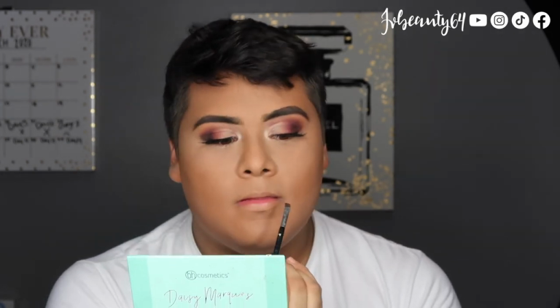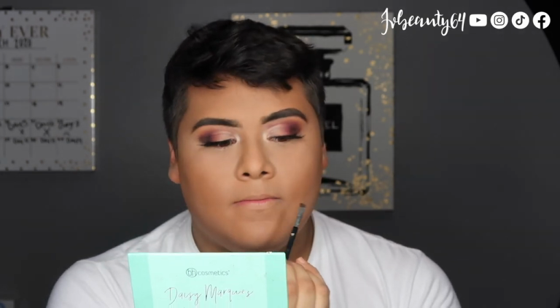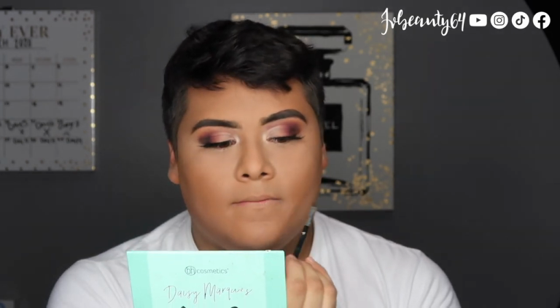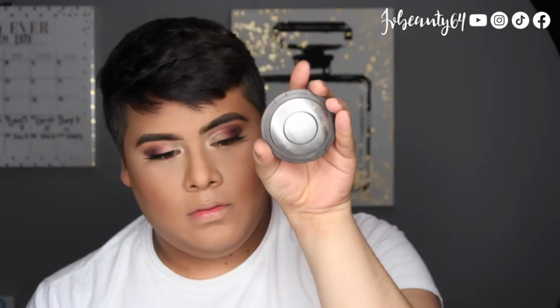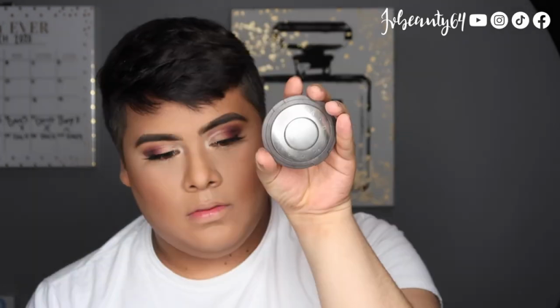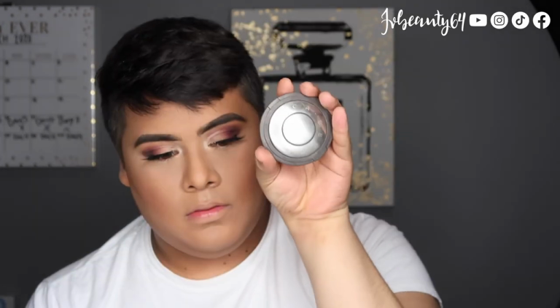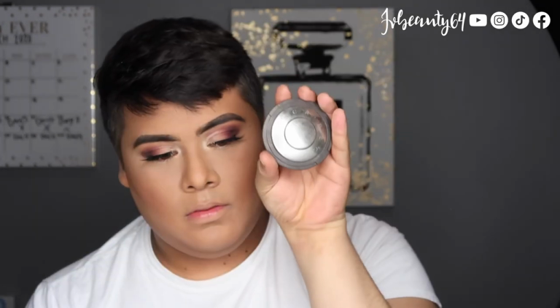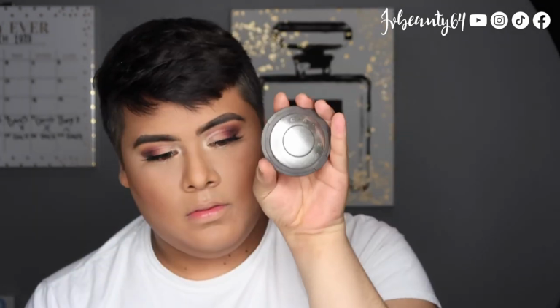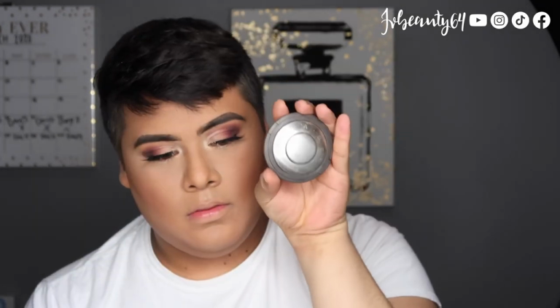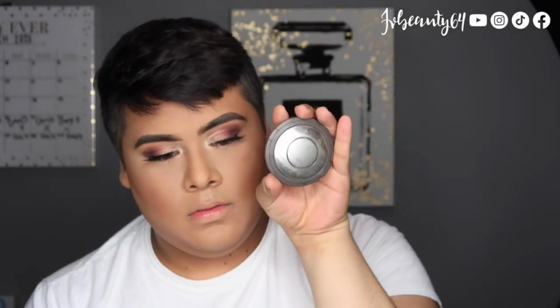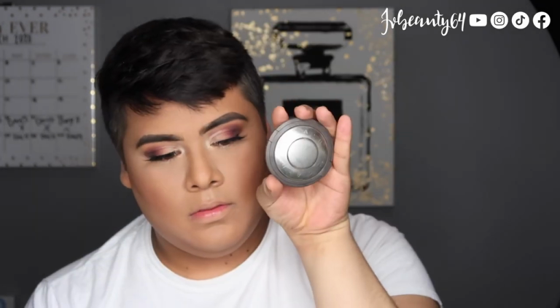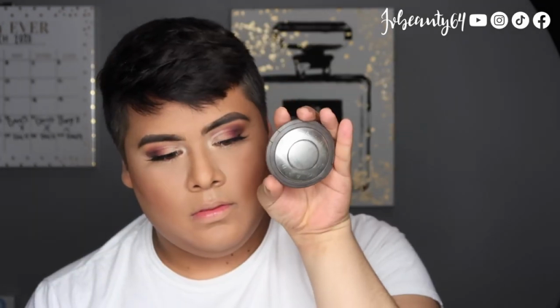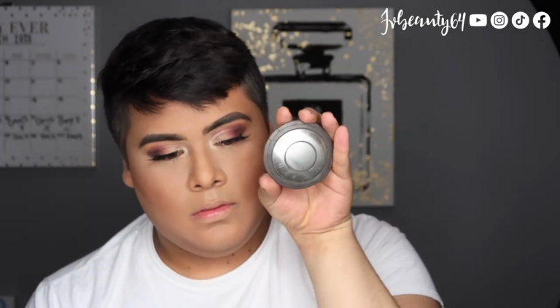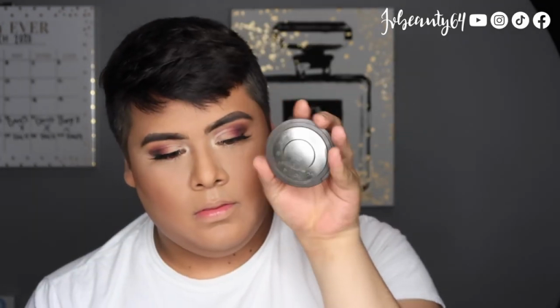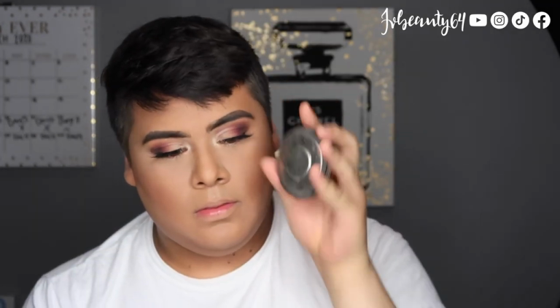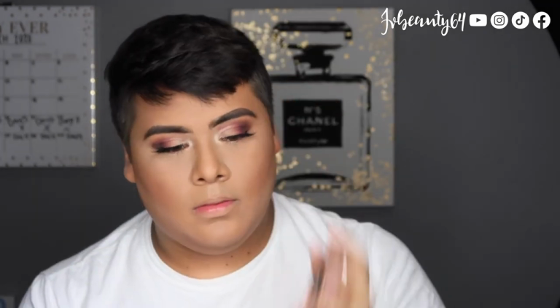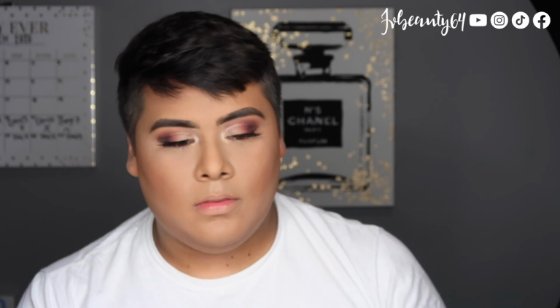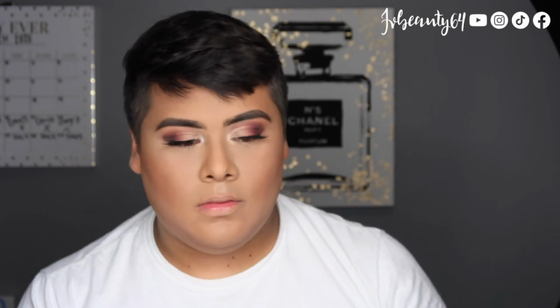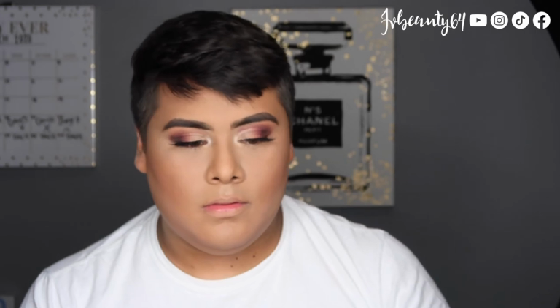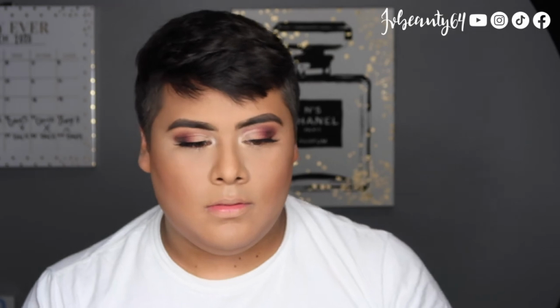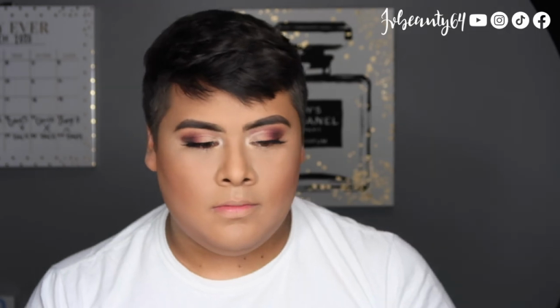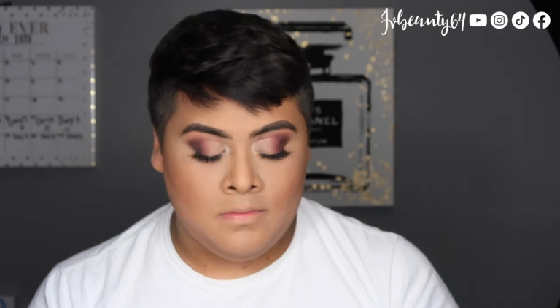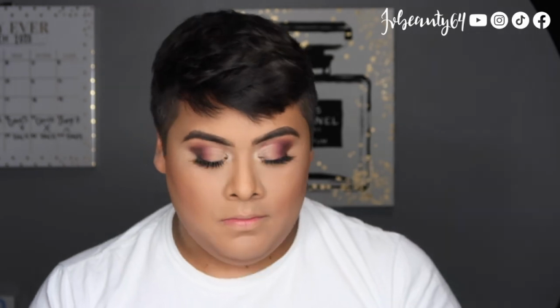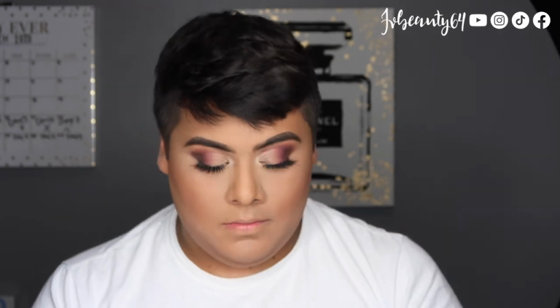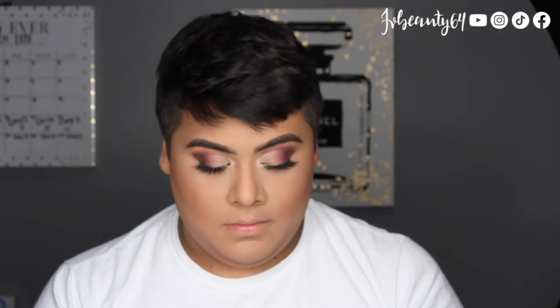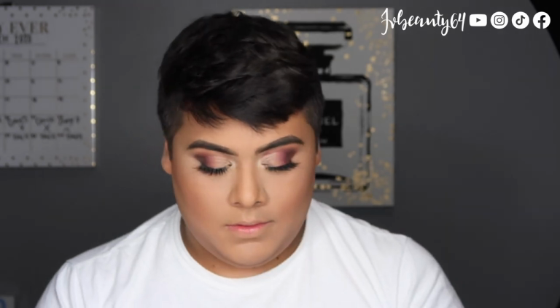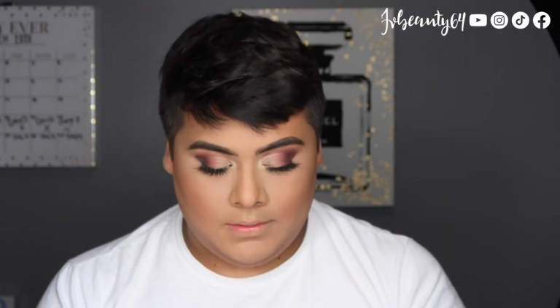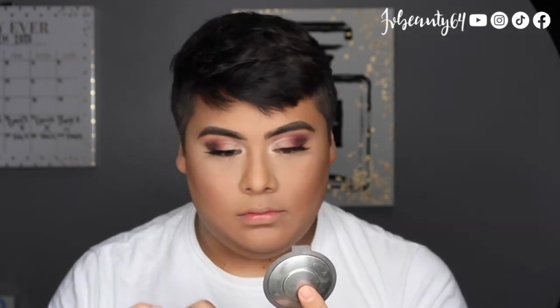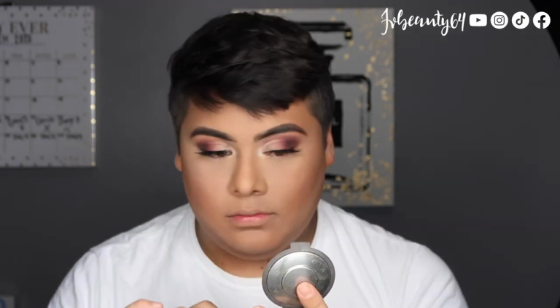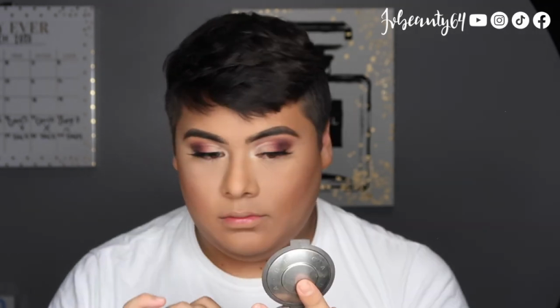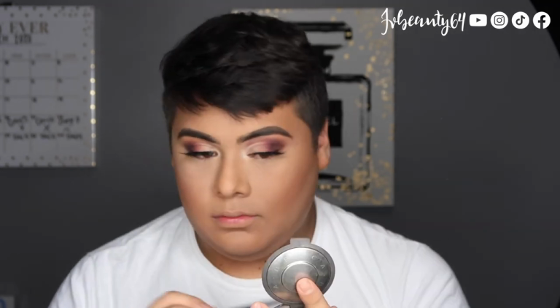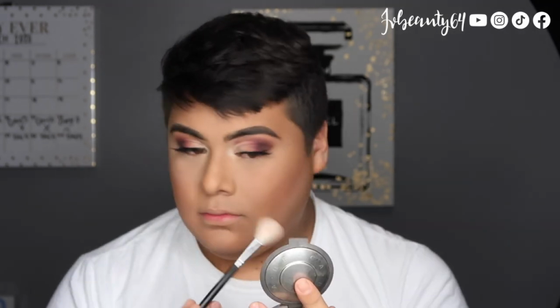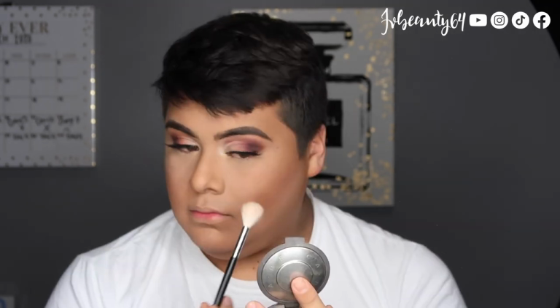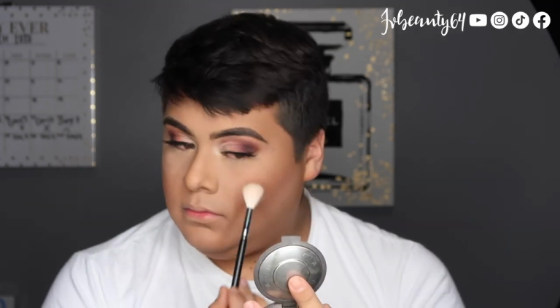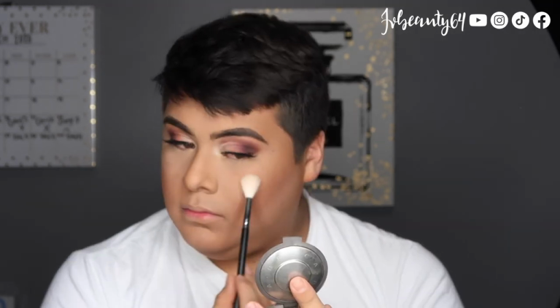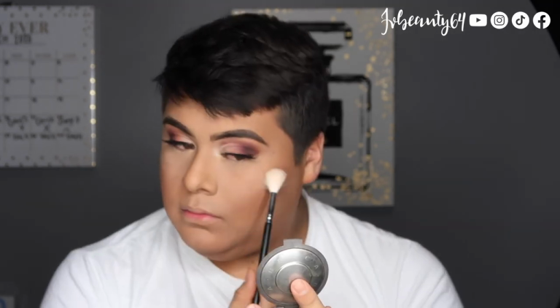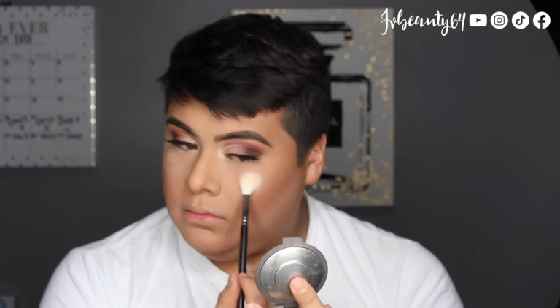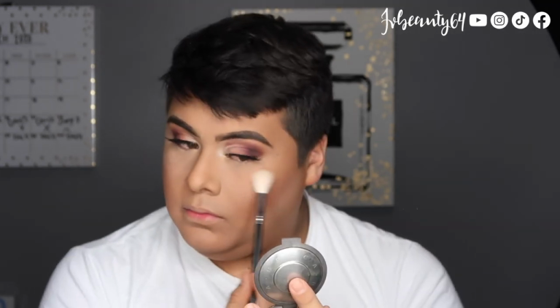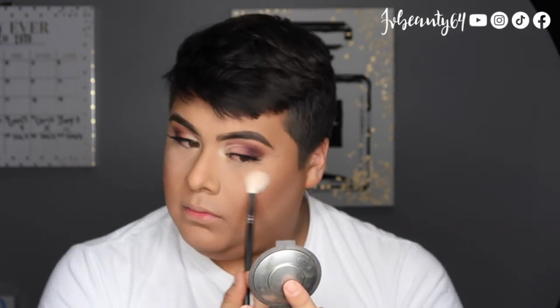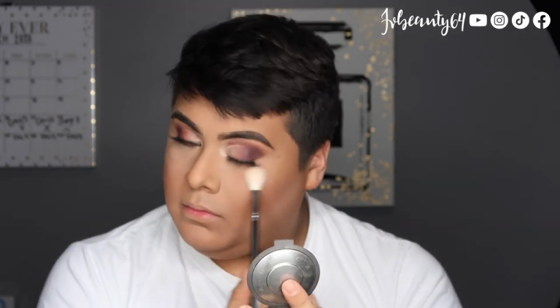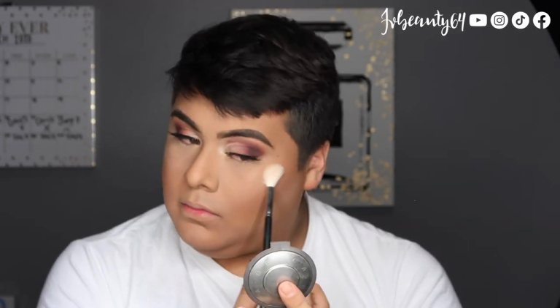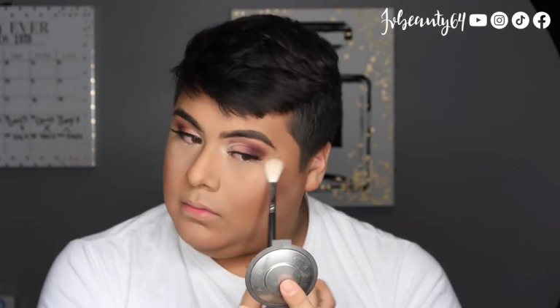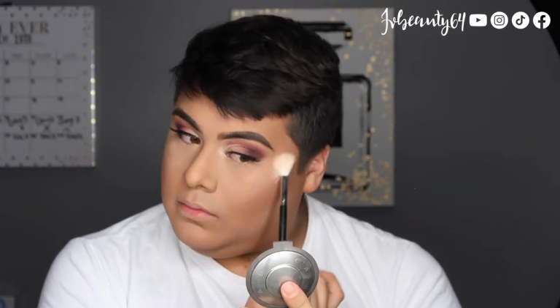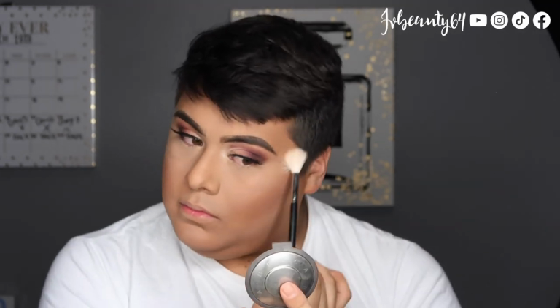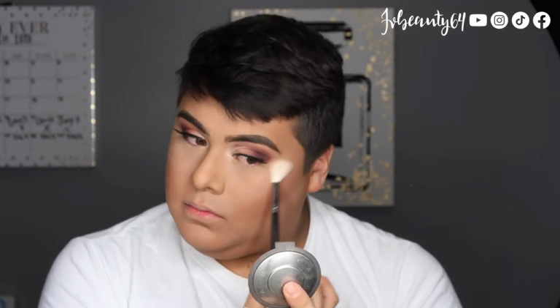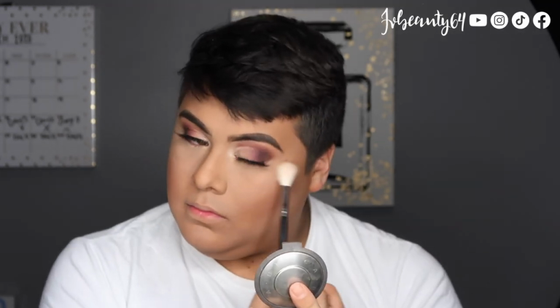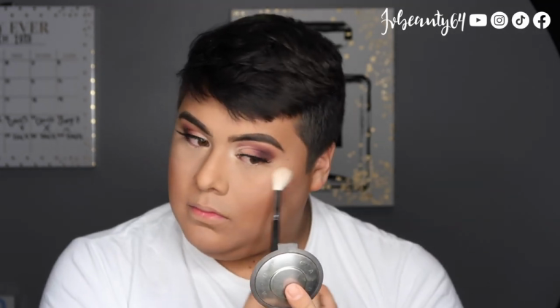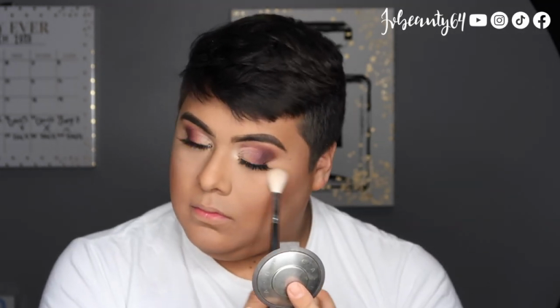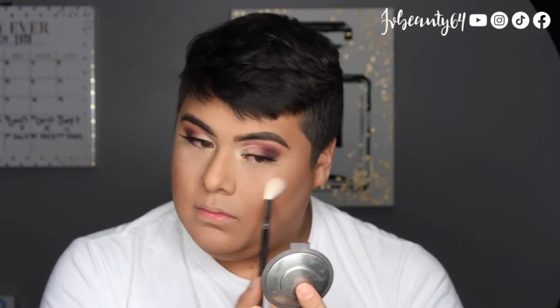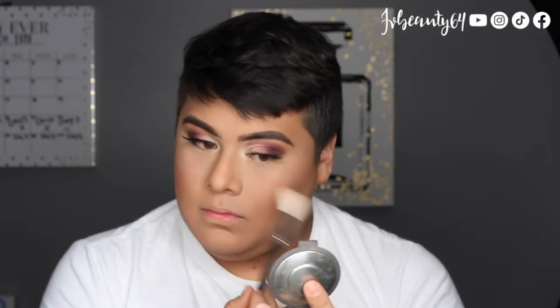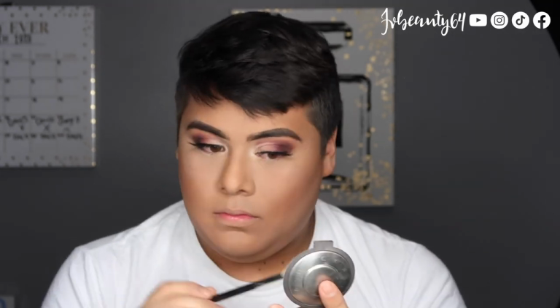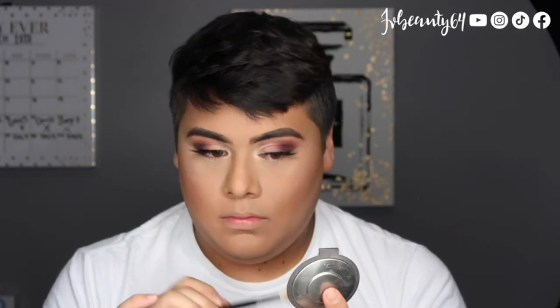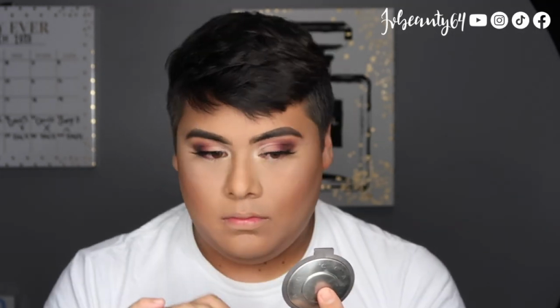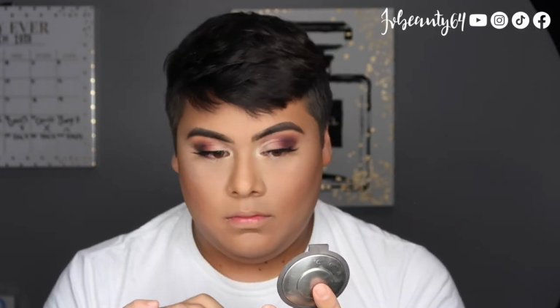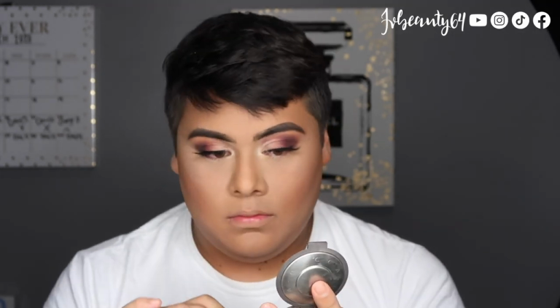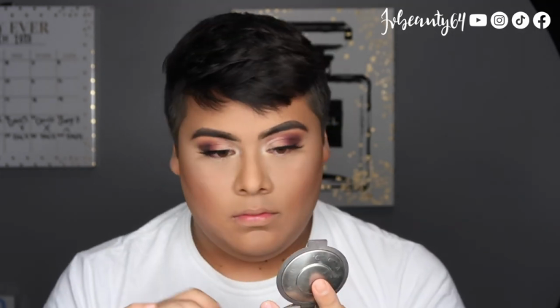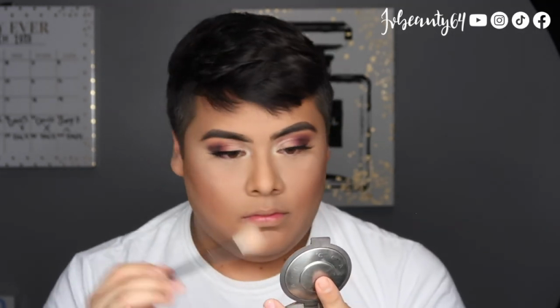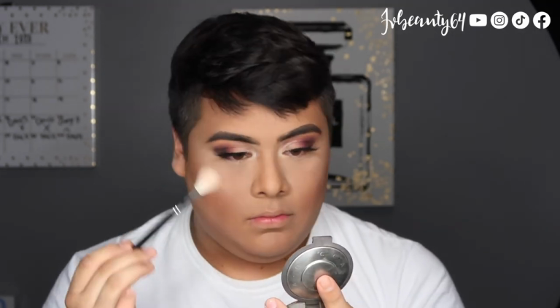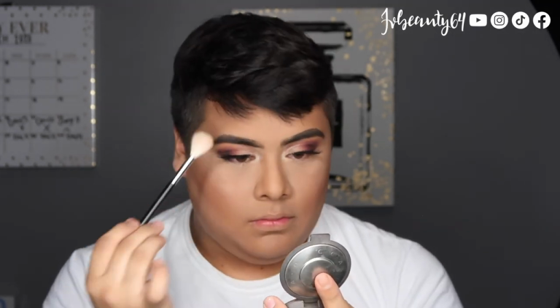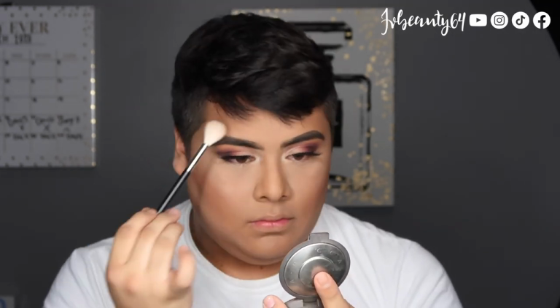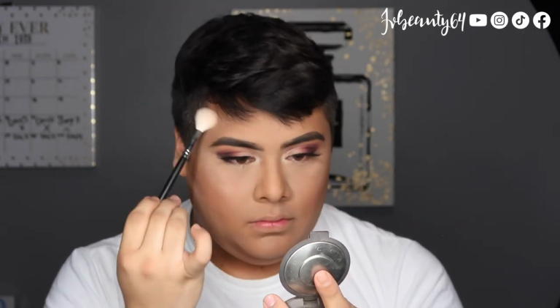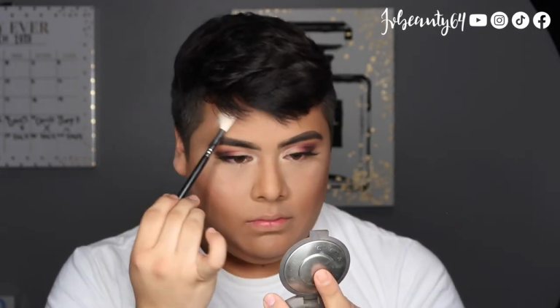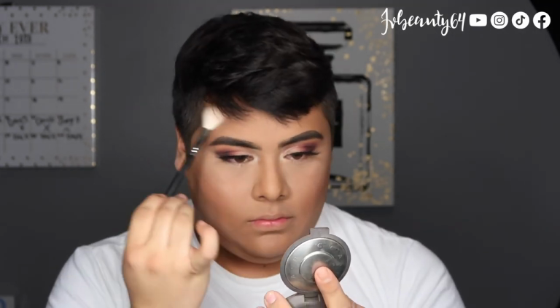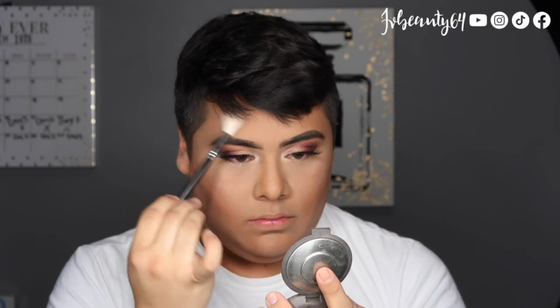To highlight, I use one of my favorites, which is Becca in the shade Opal, using the Morphe M510 brush.